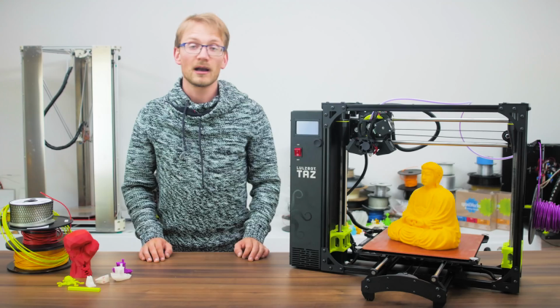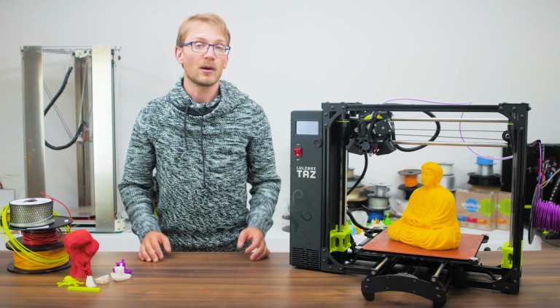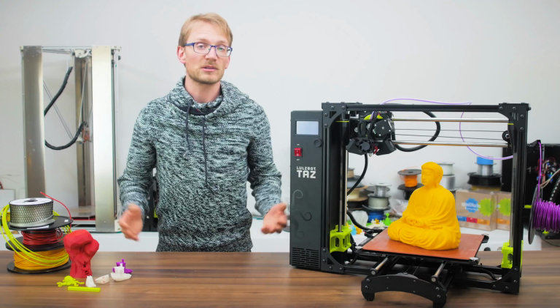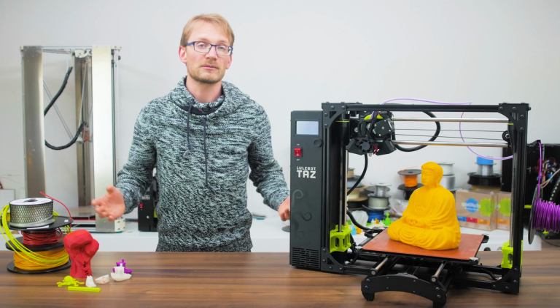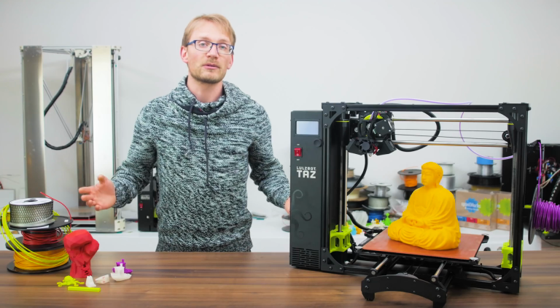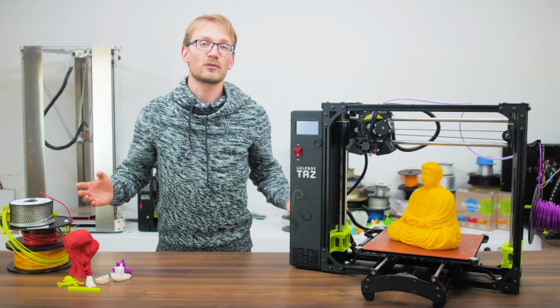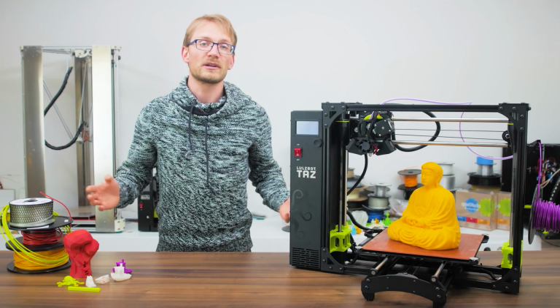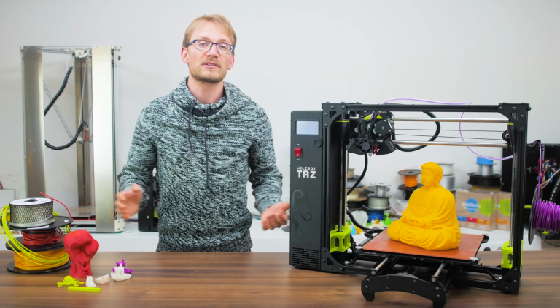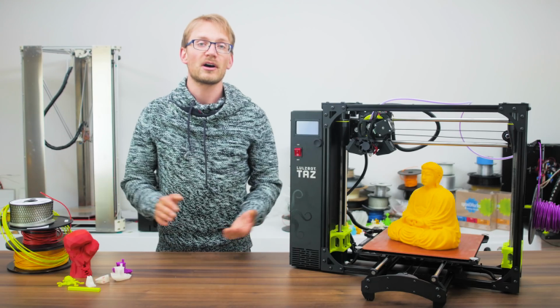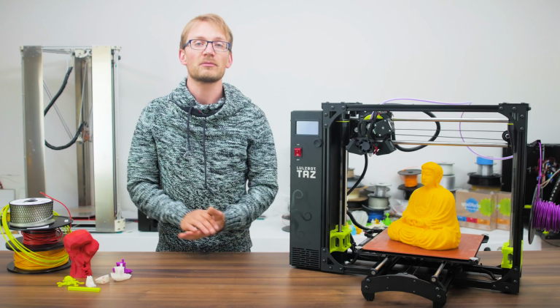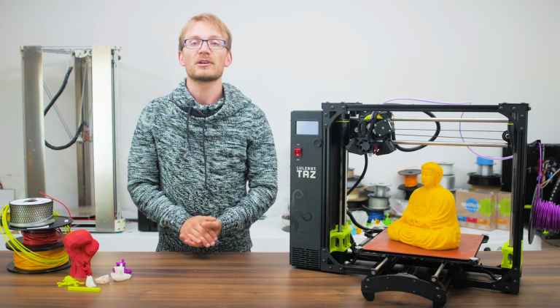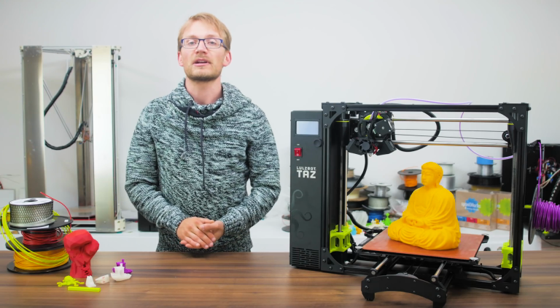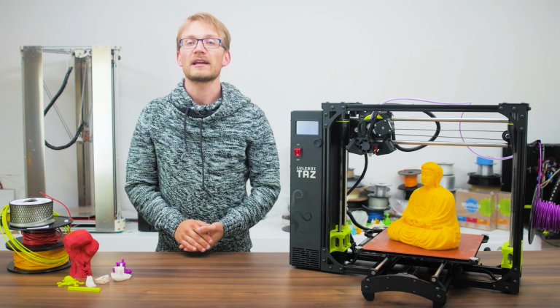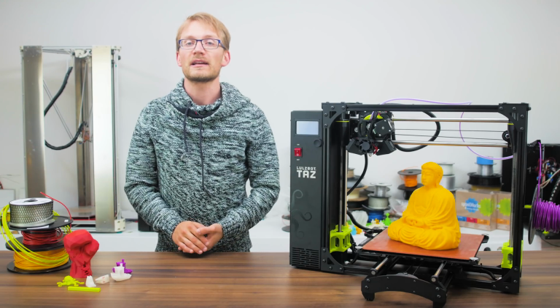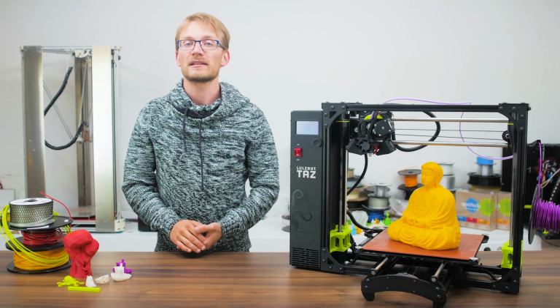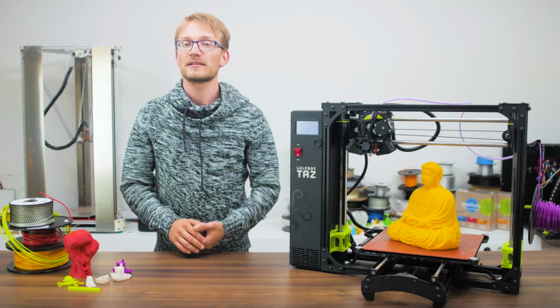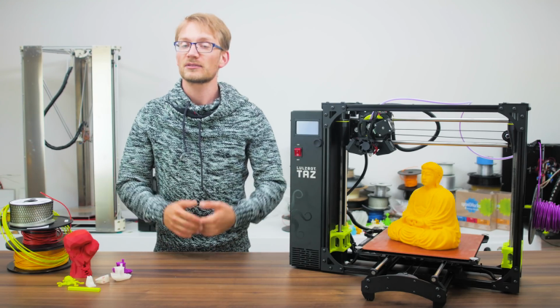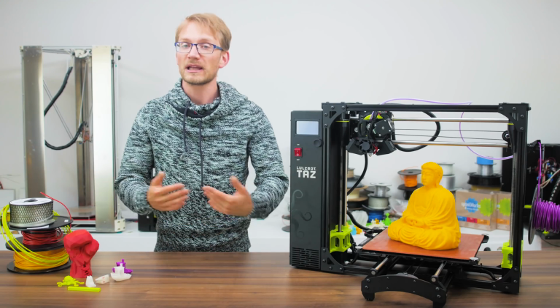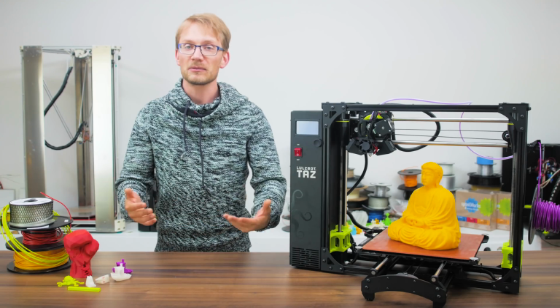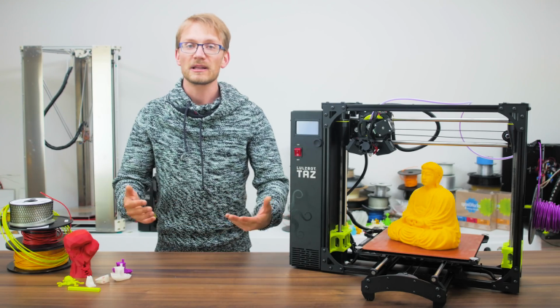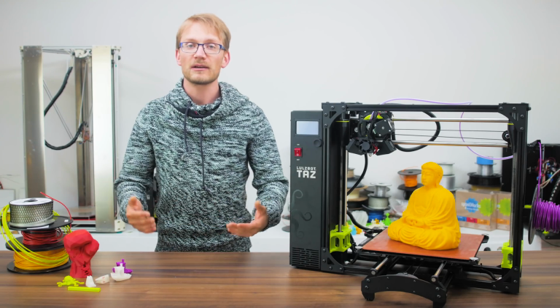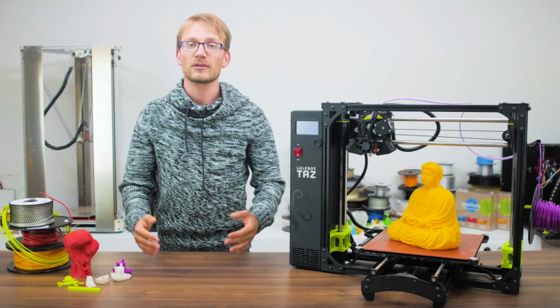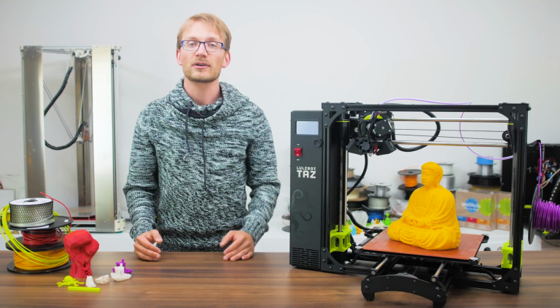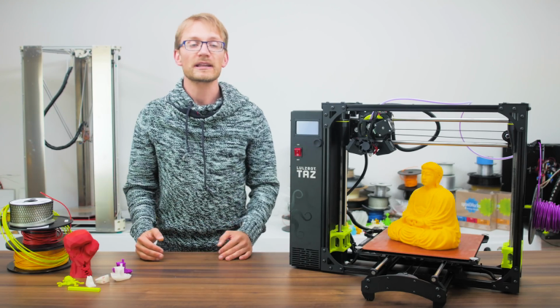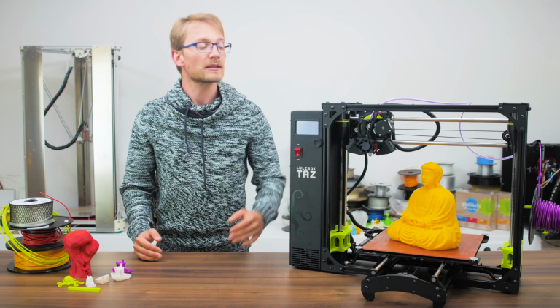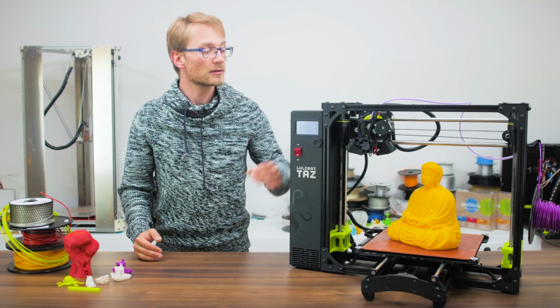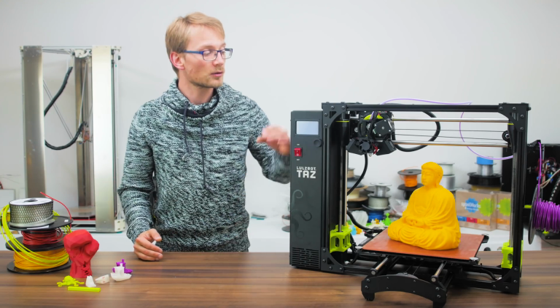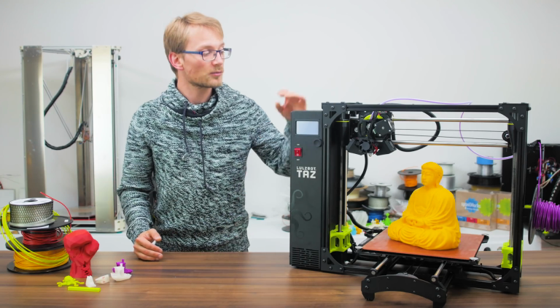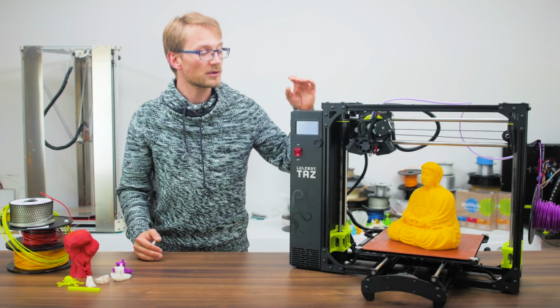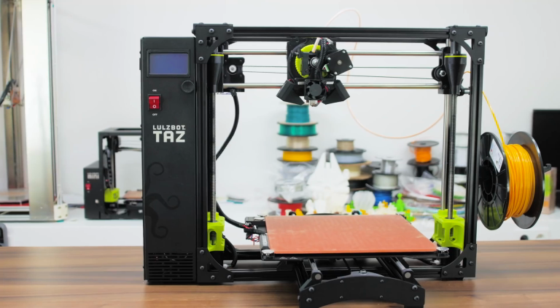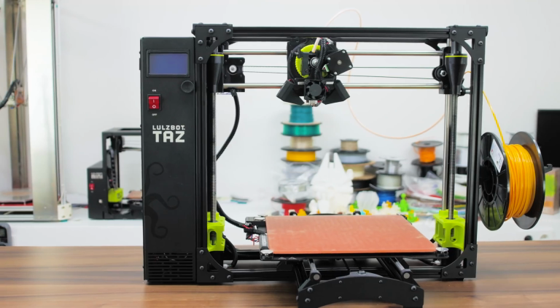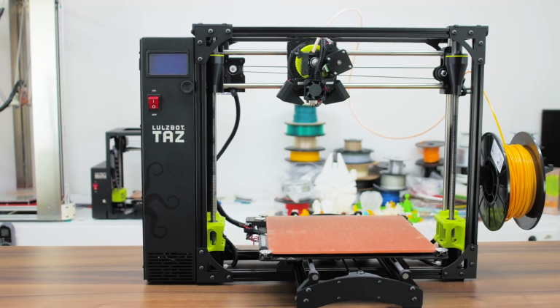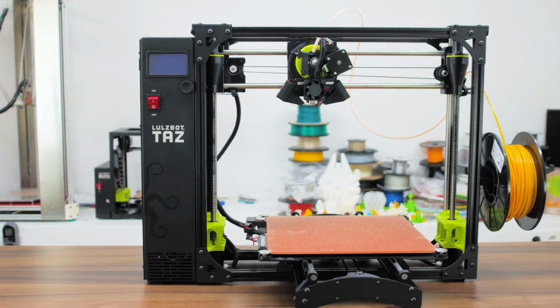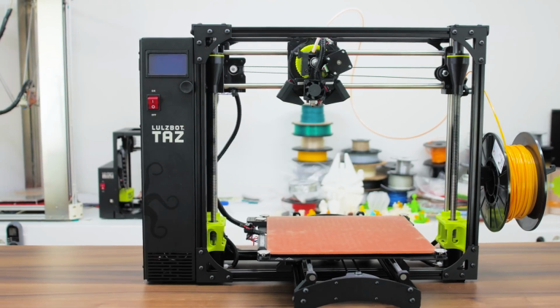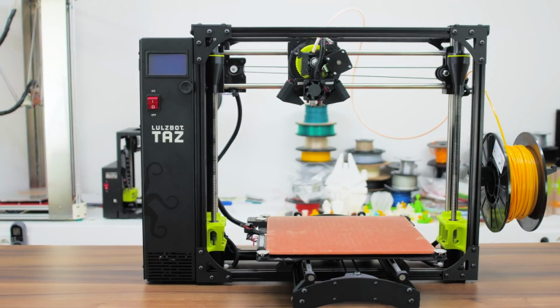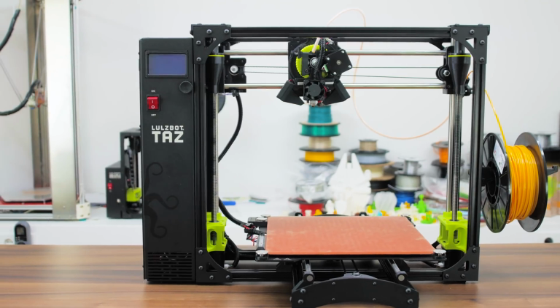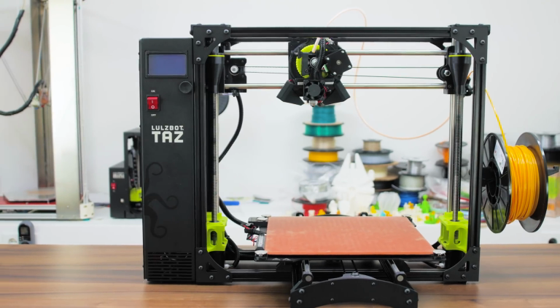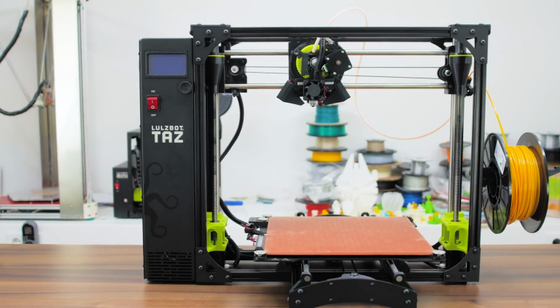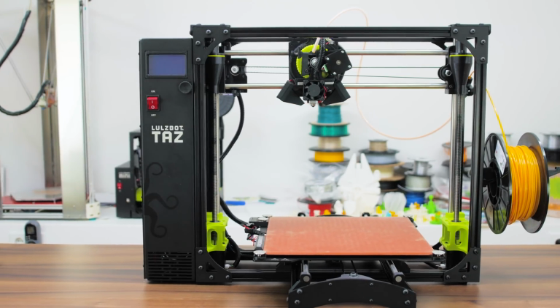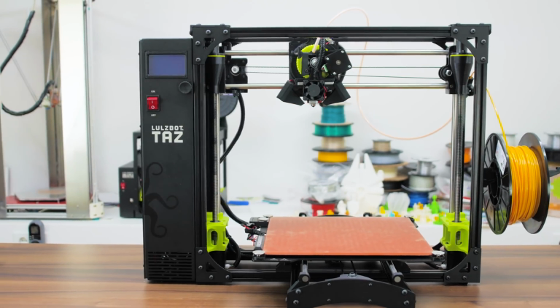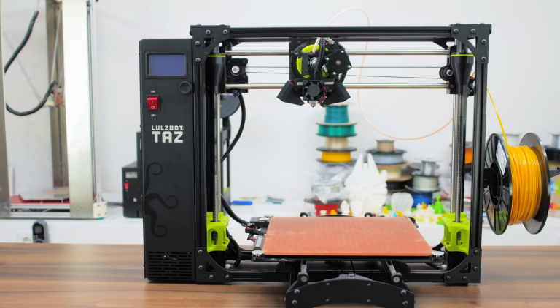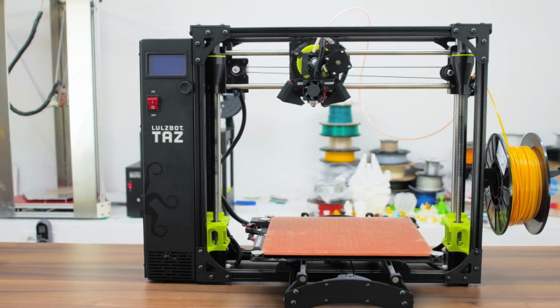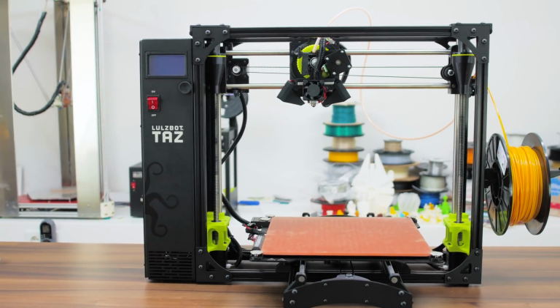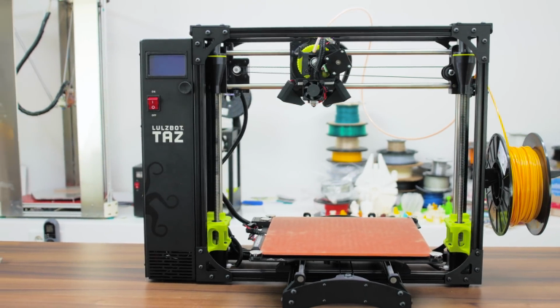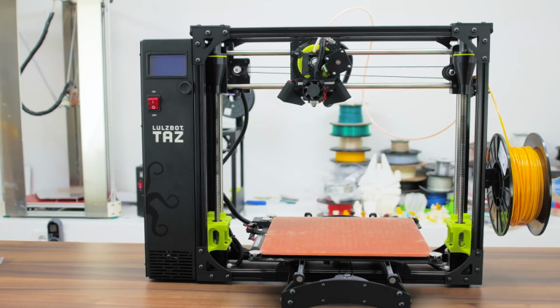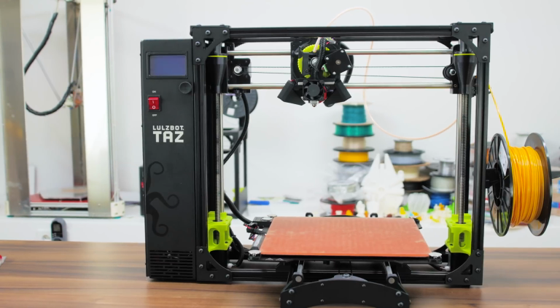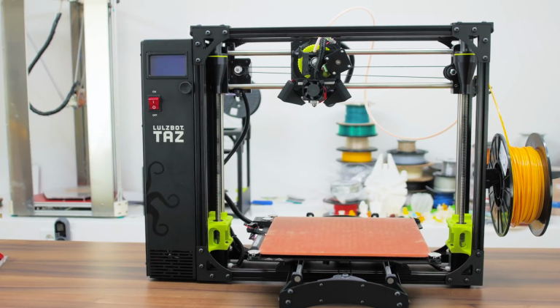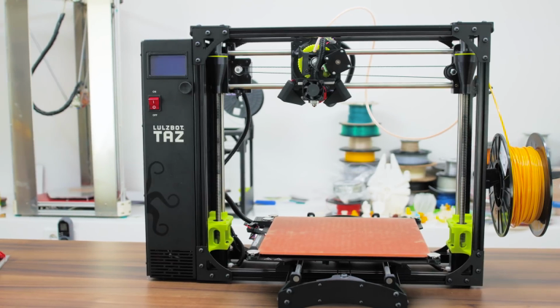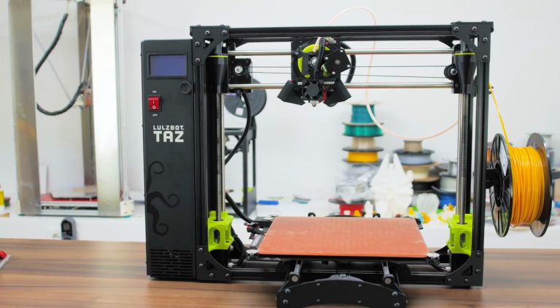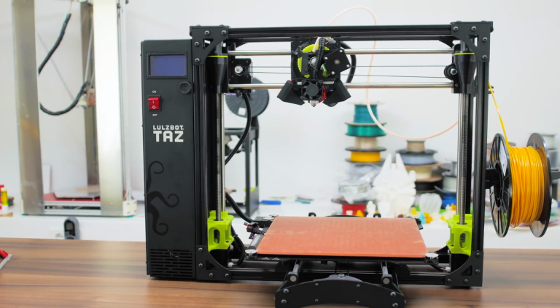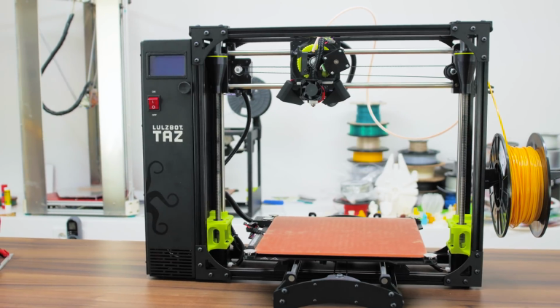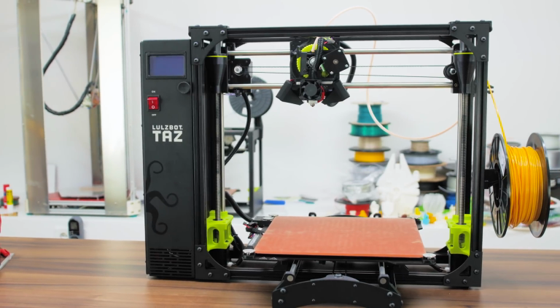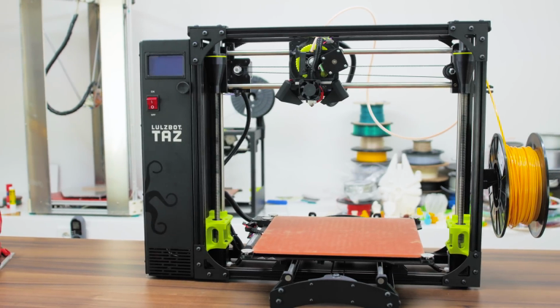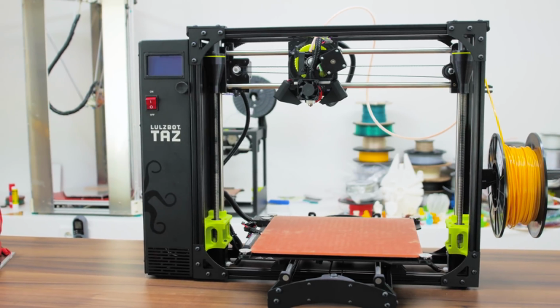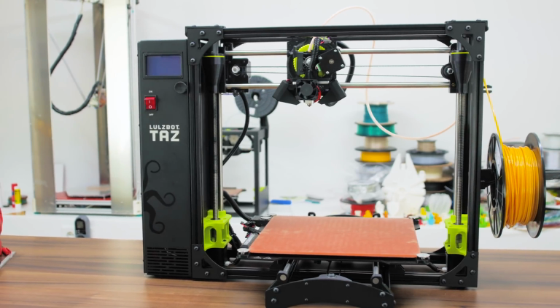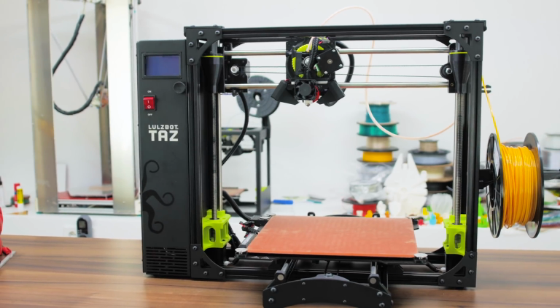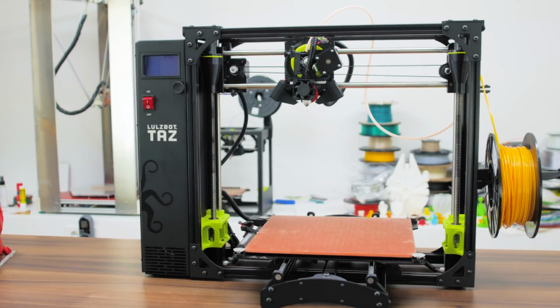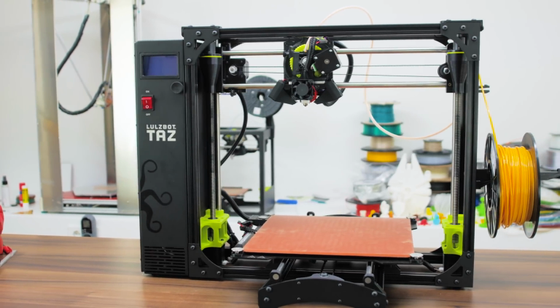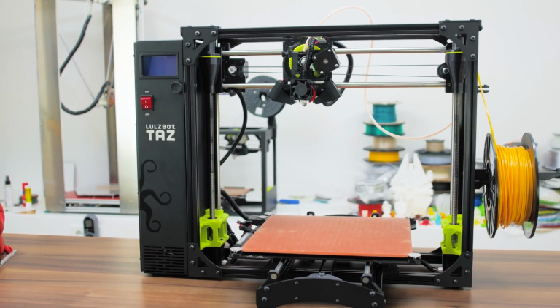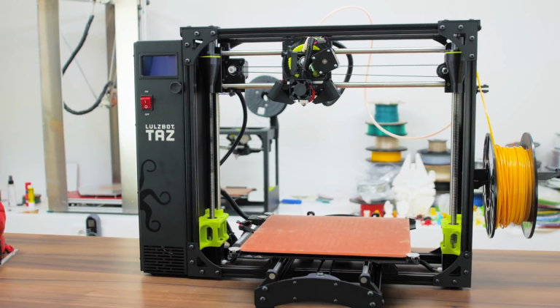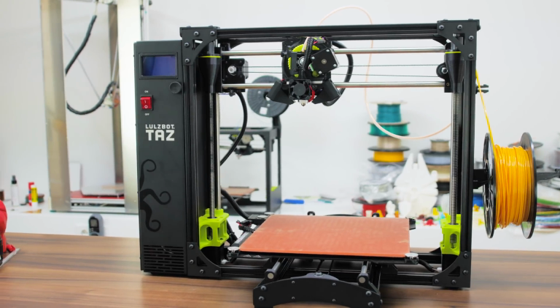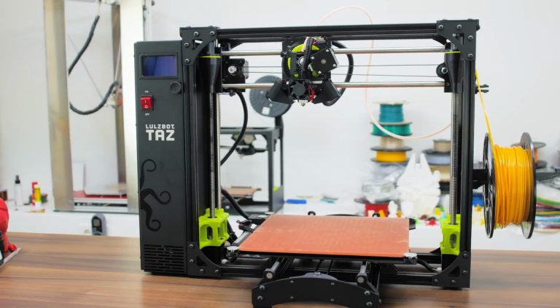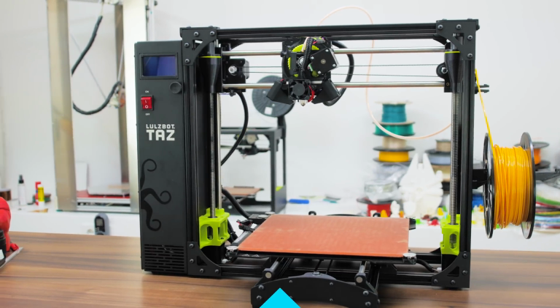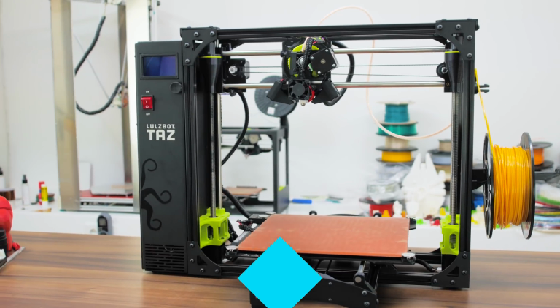What's up everyone, Tom here, and today we'll have a look at the LulzBot TAZ 6, Aleph Objects' latest plus-size 3D printer.